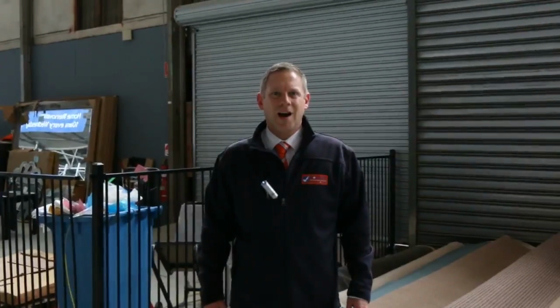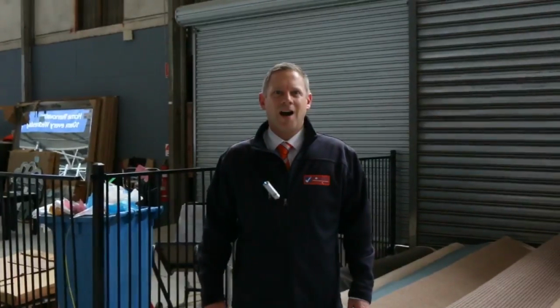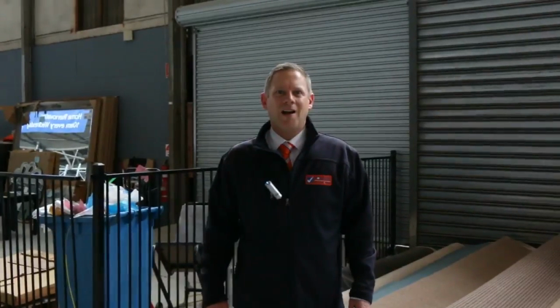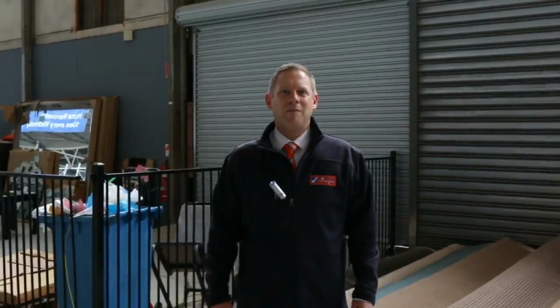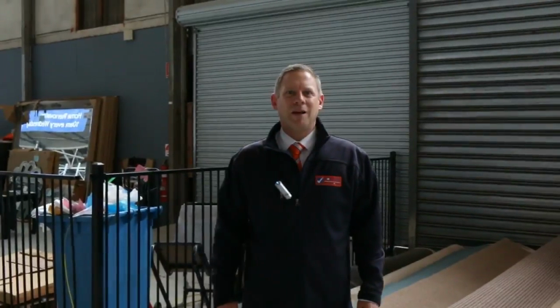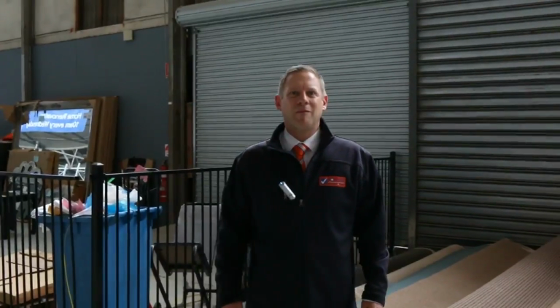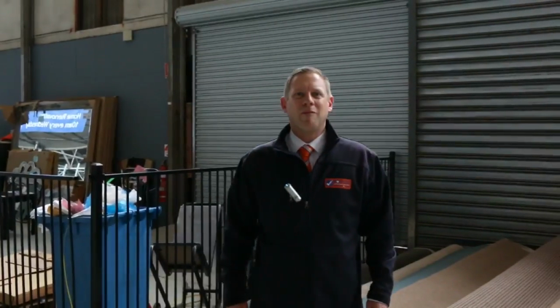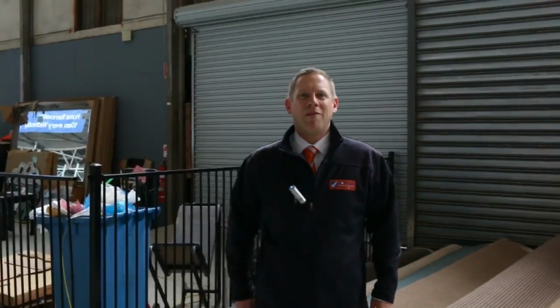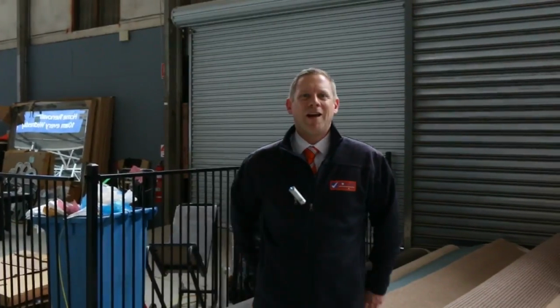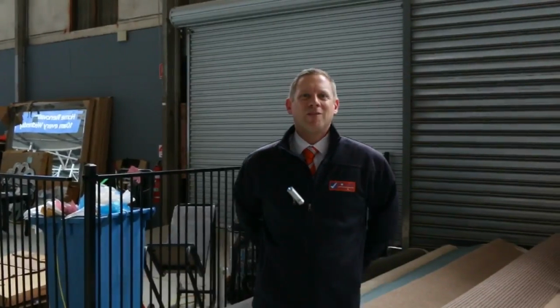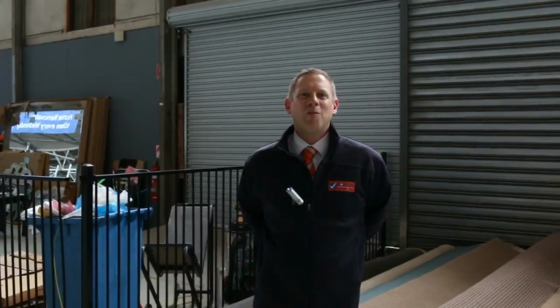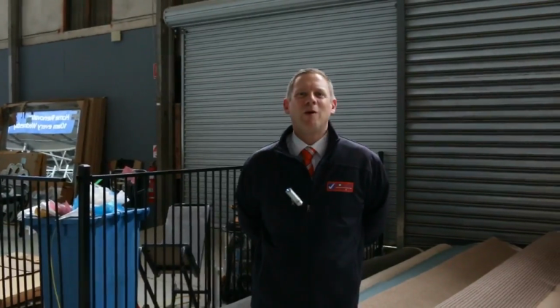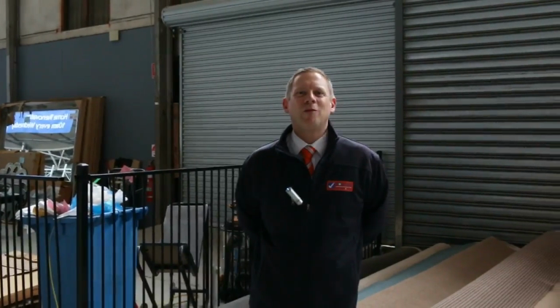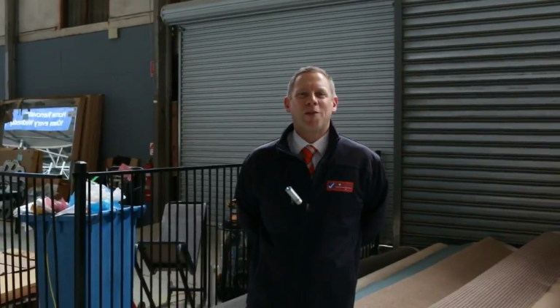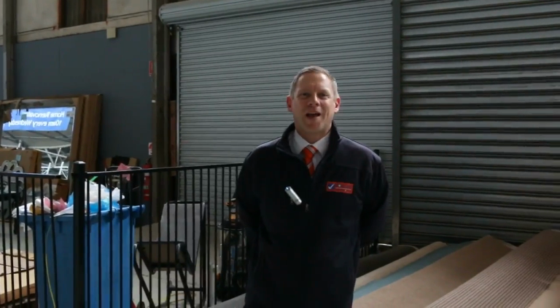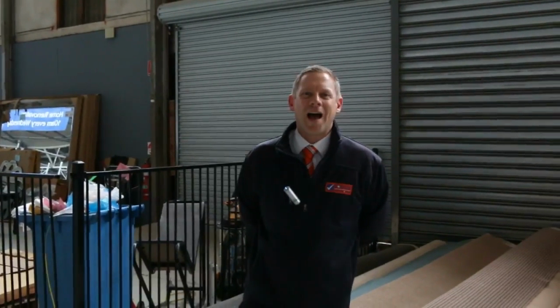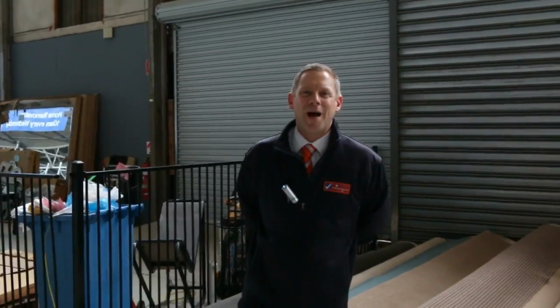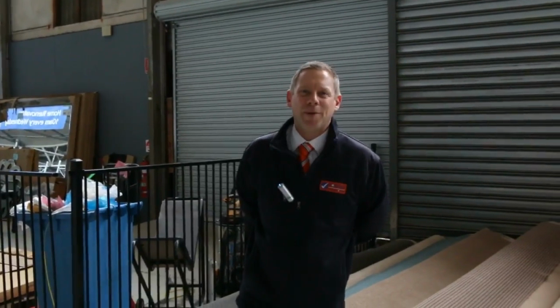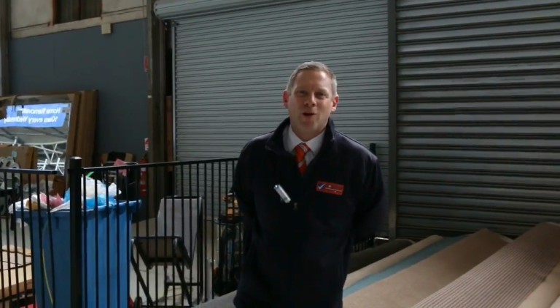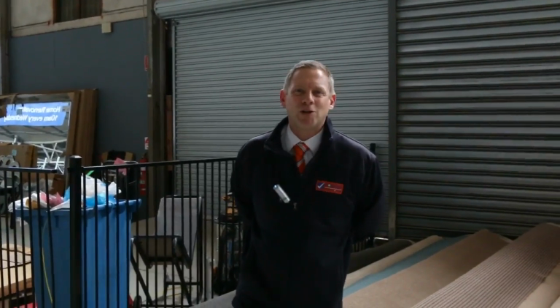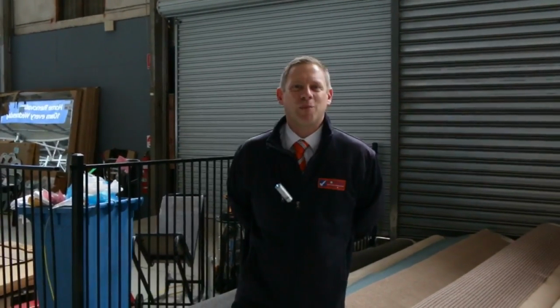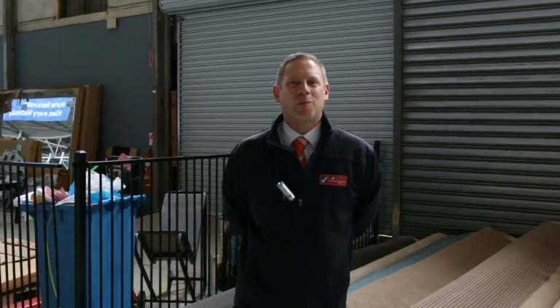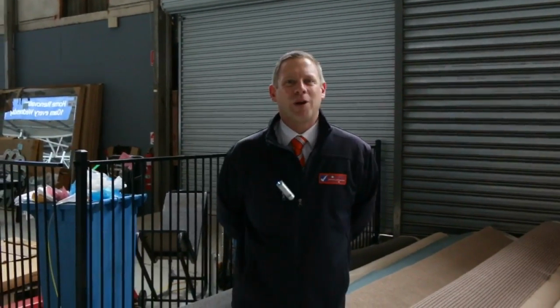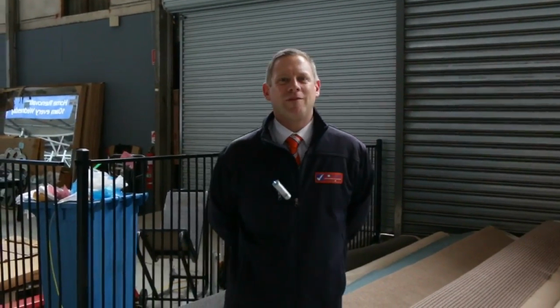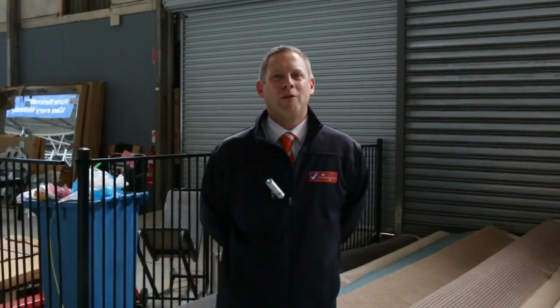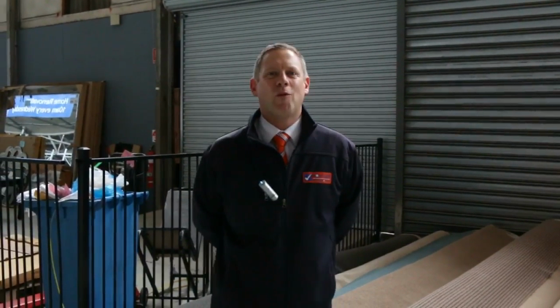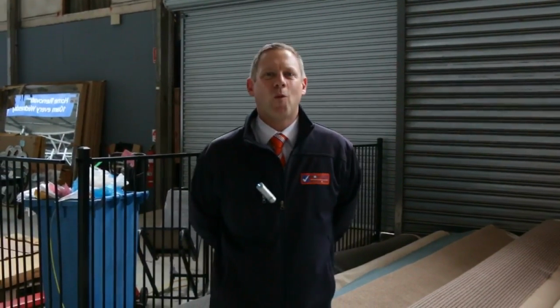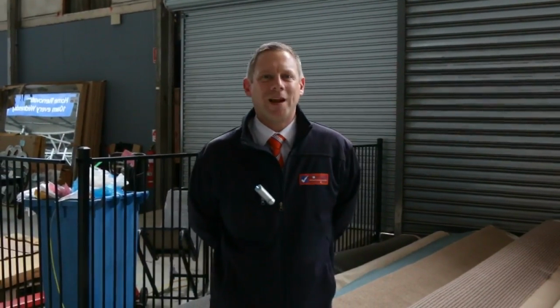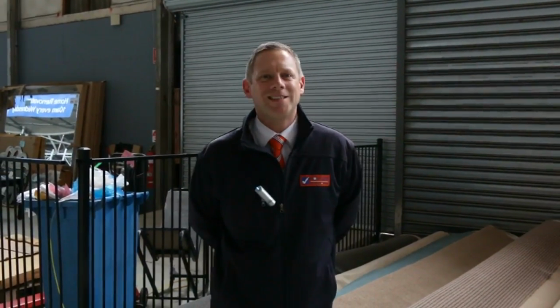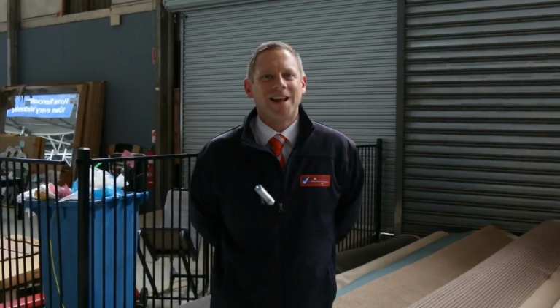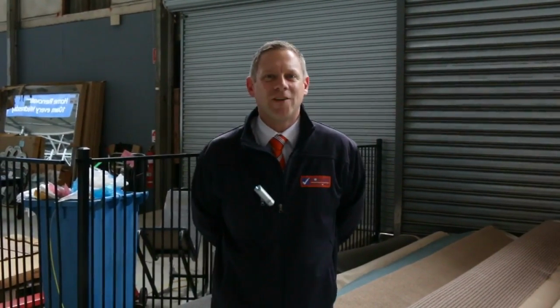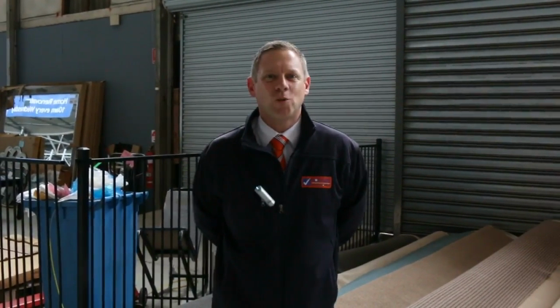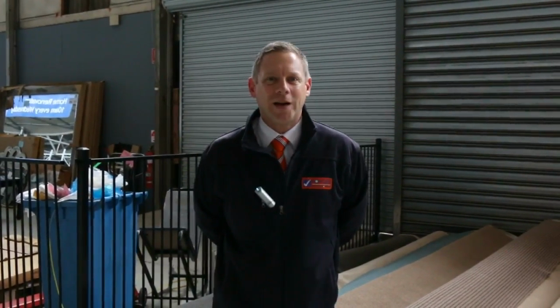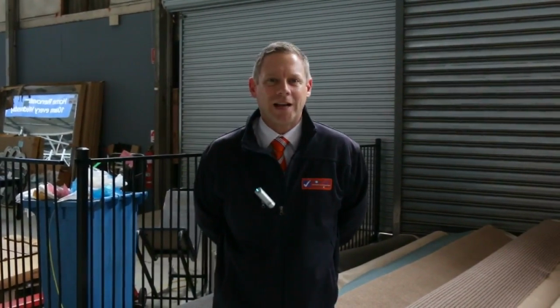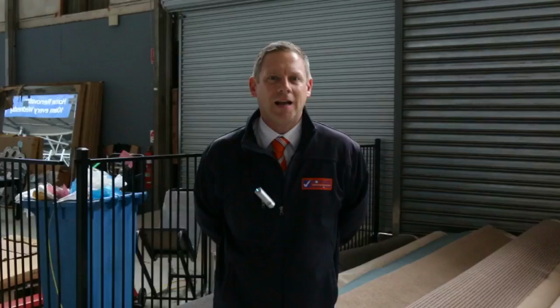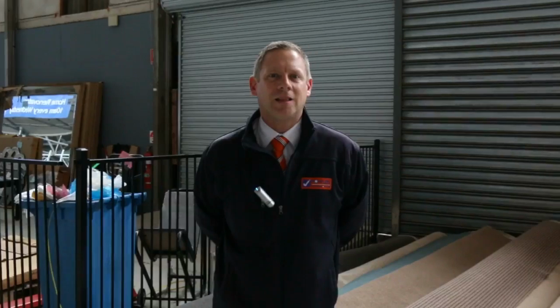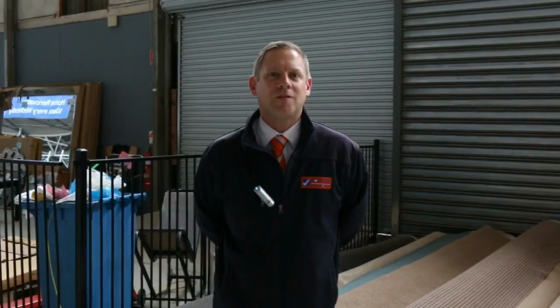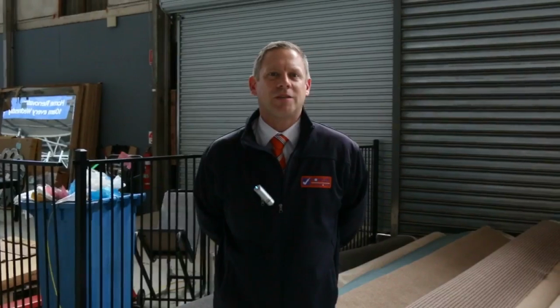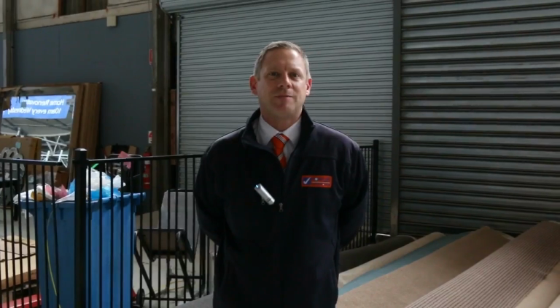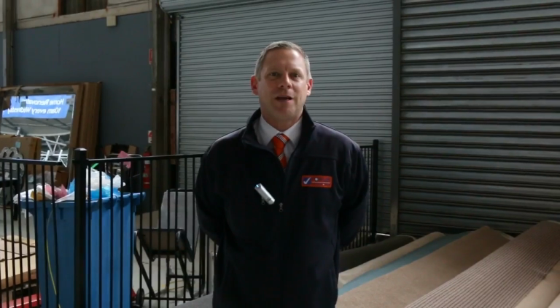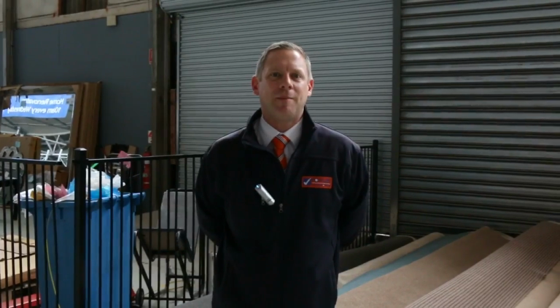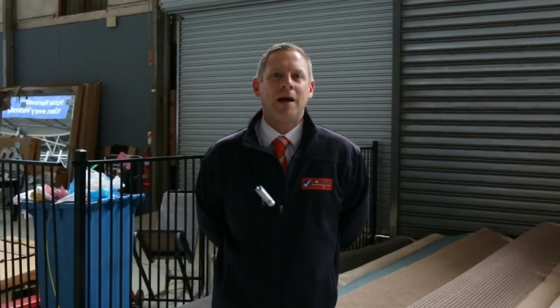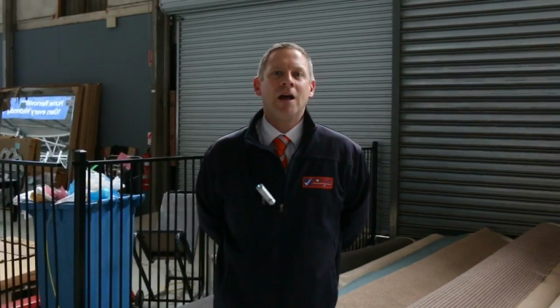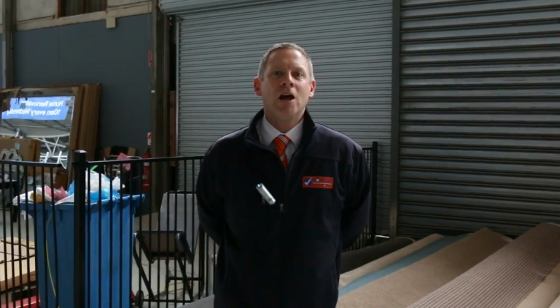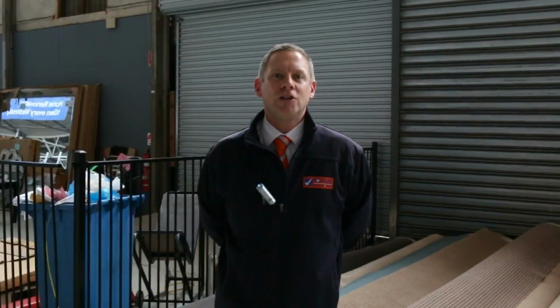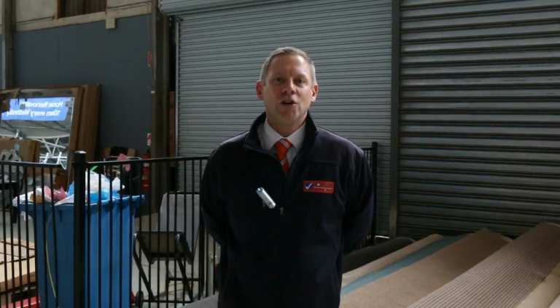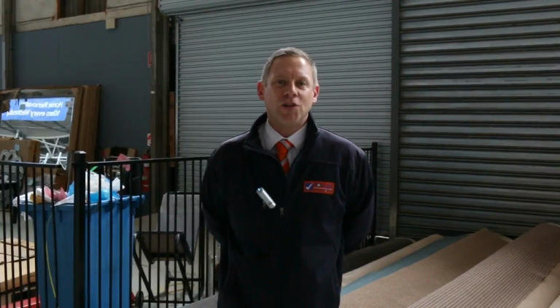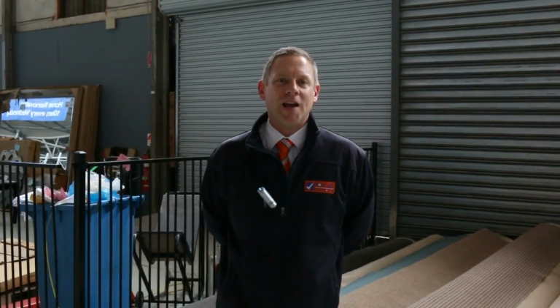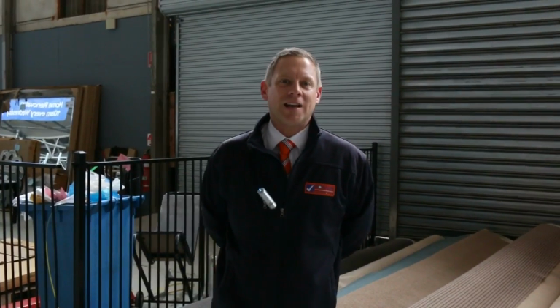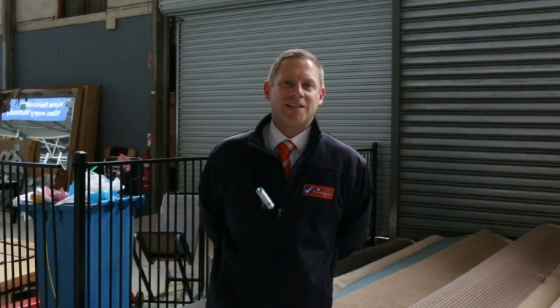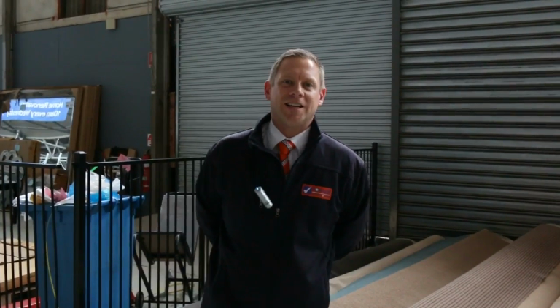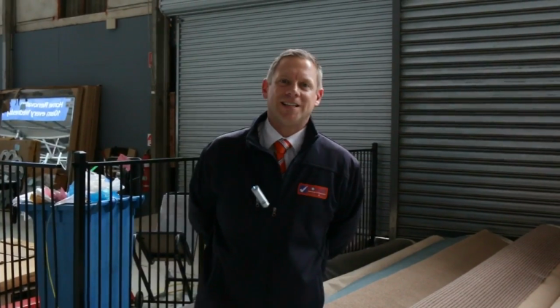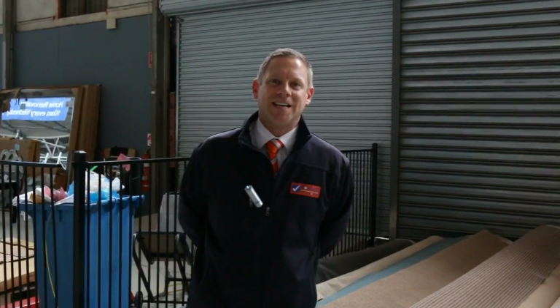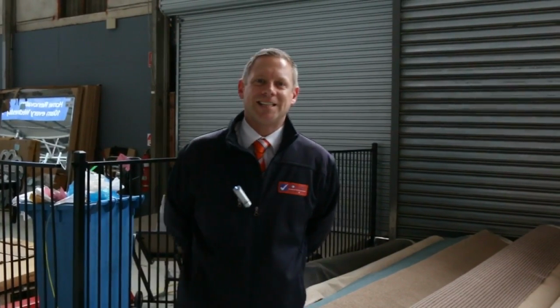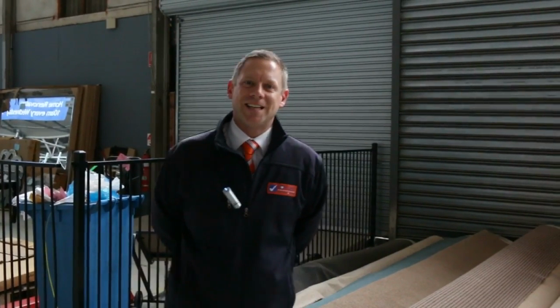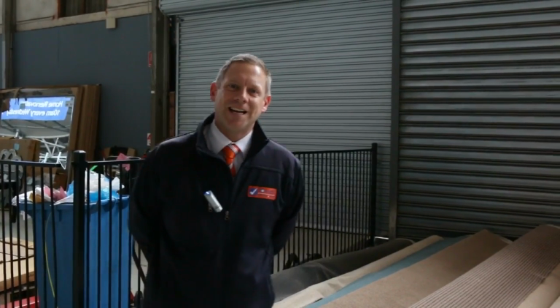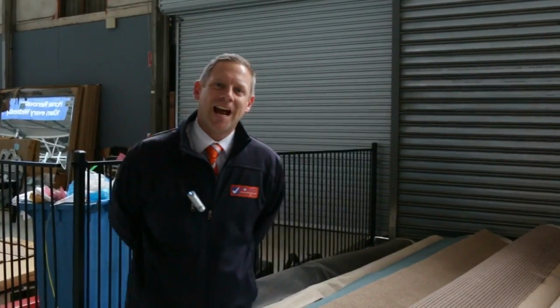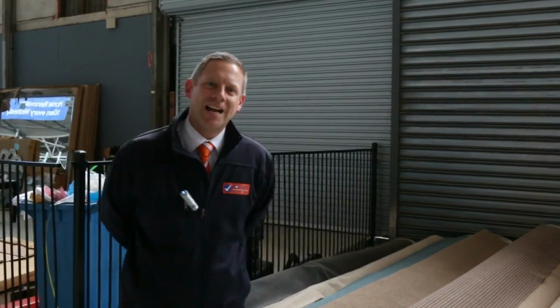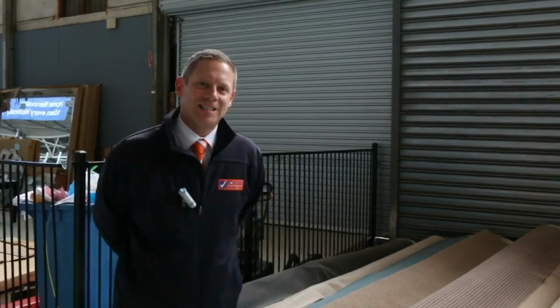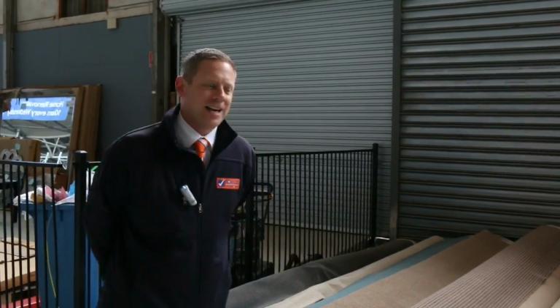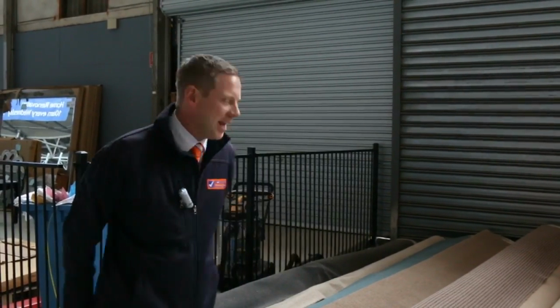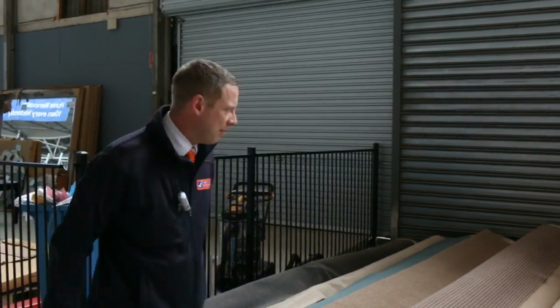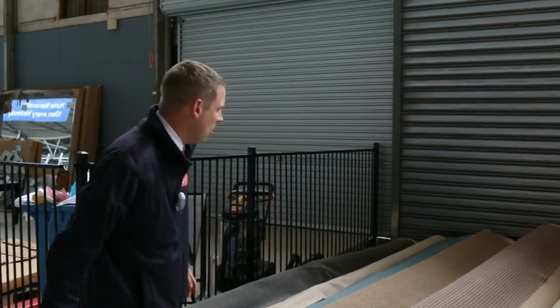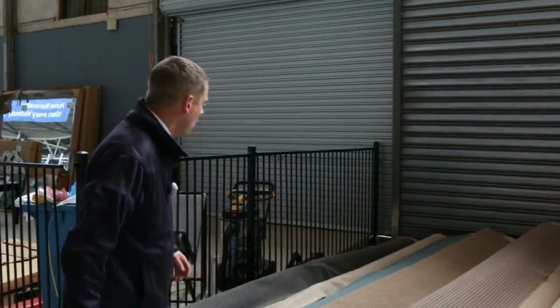Hi, I'm Liam from Fowles and welcome to the Carpet Auction Preview for Wednesday the 28th of September 2016 at 10am.